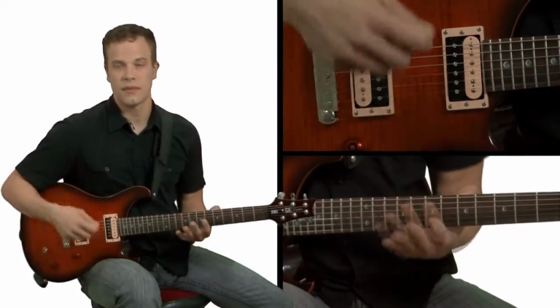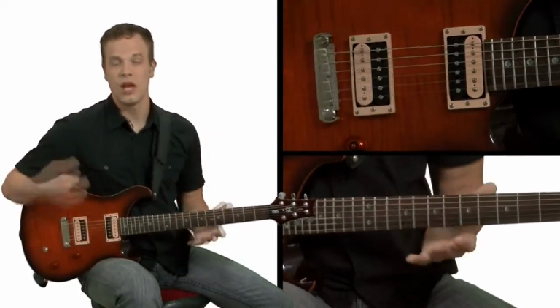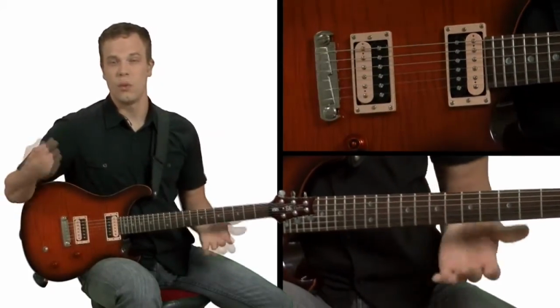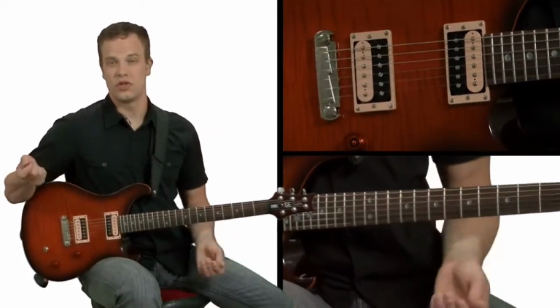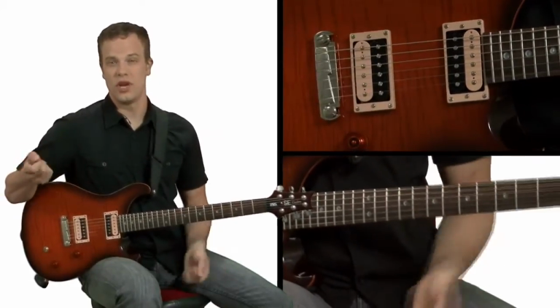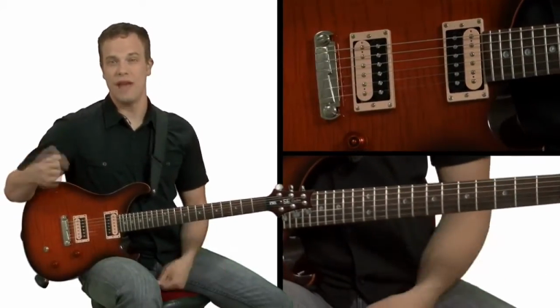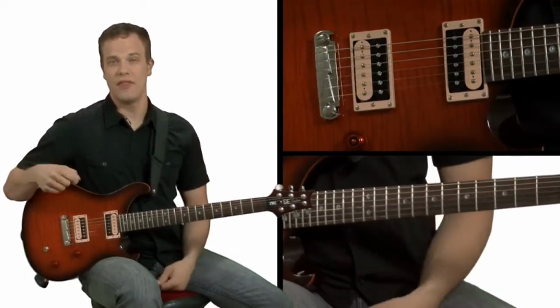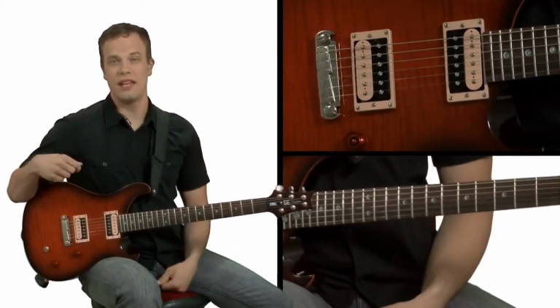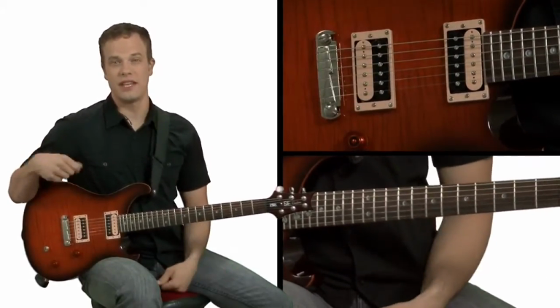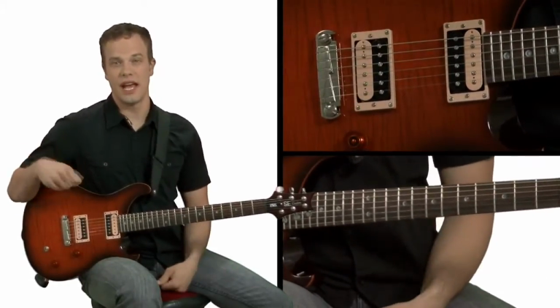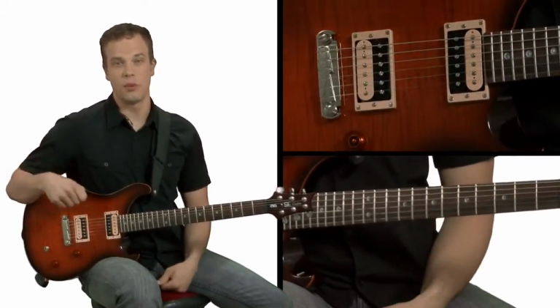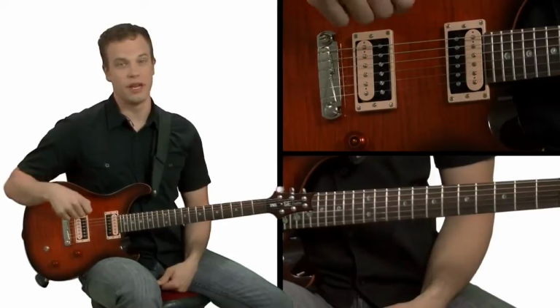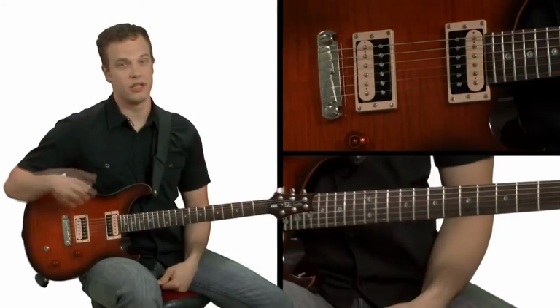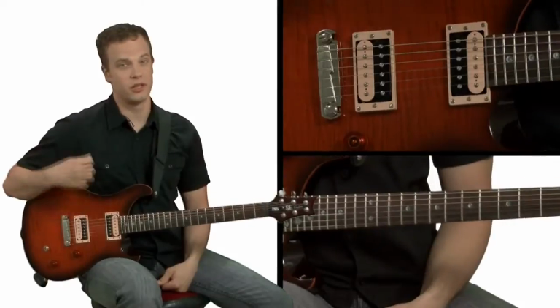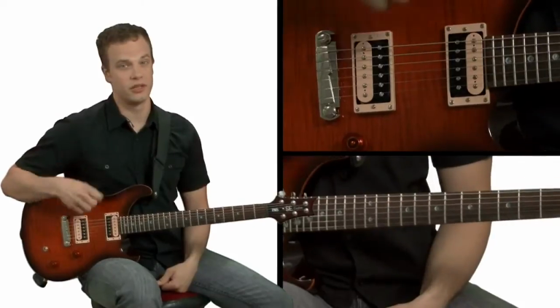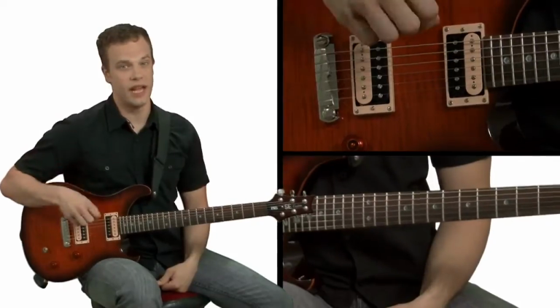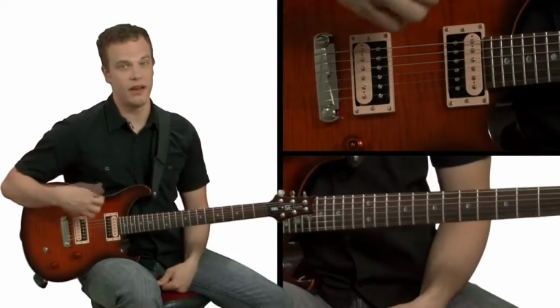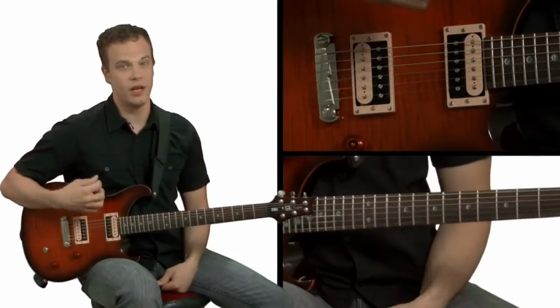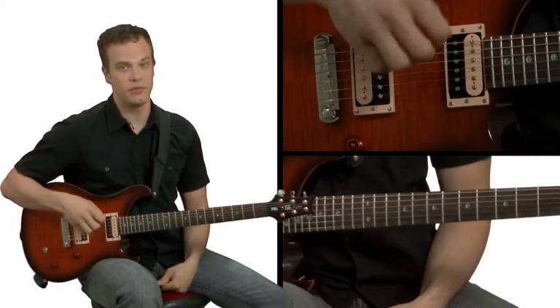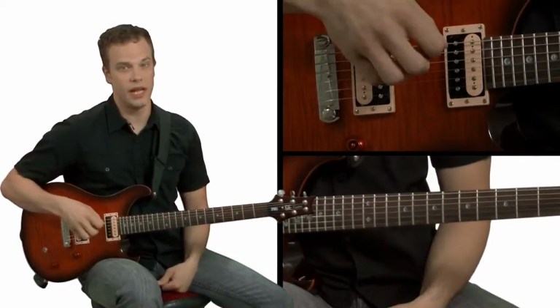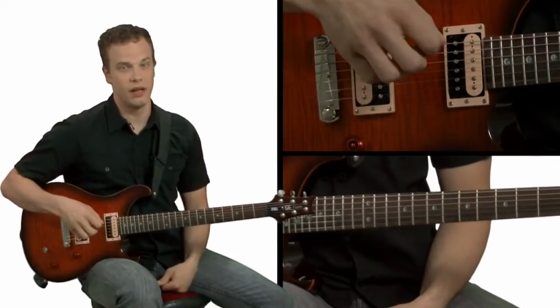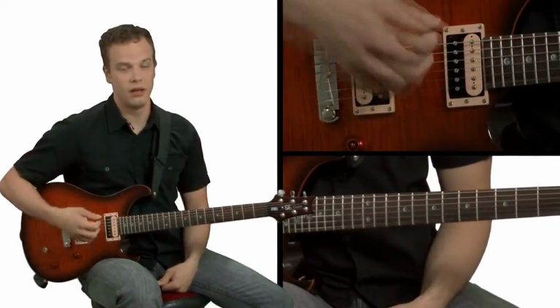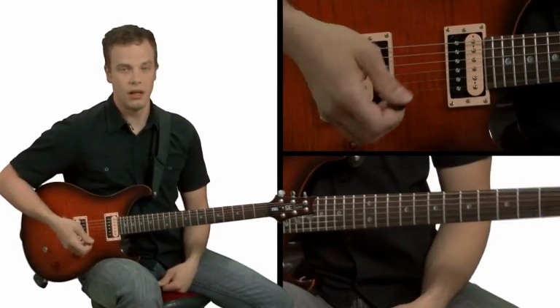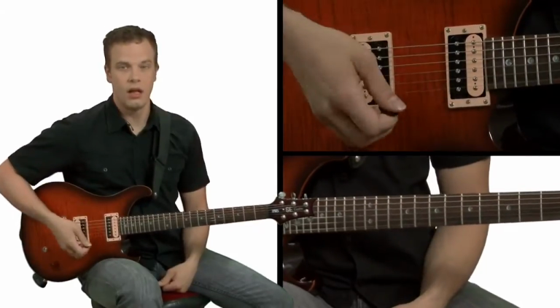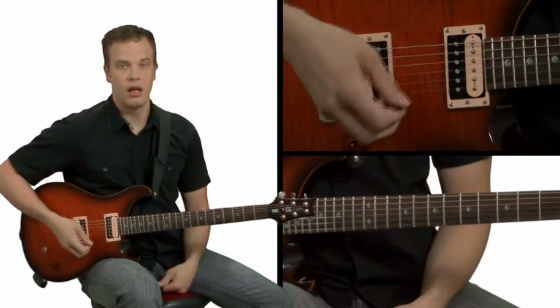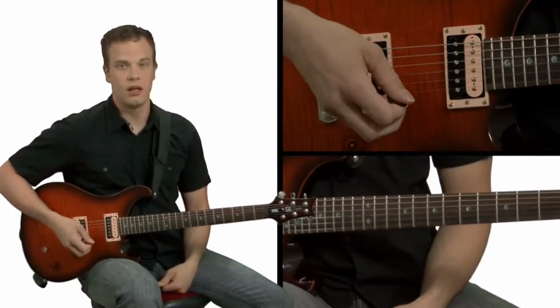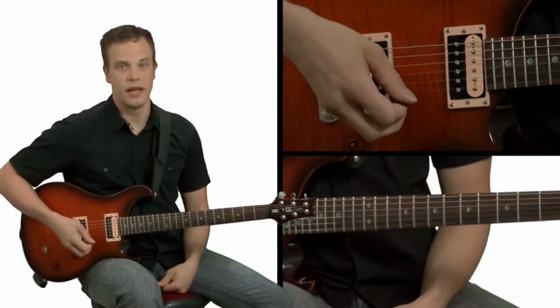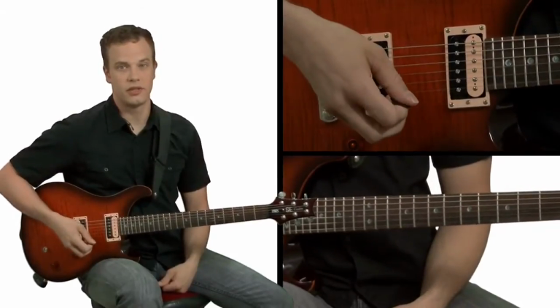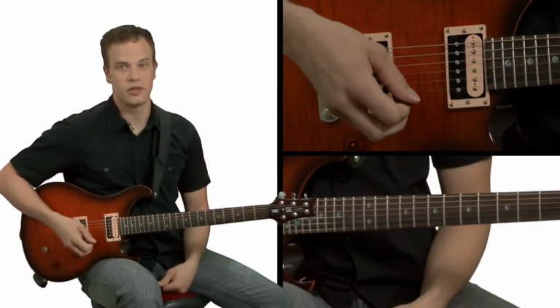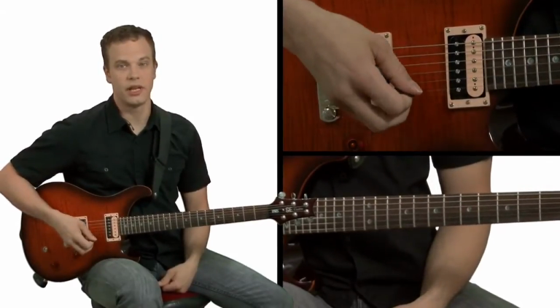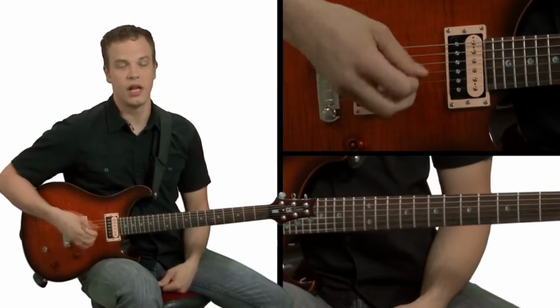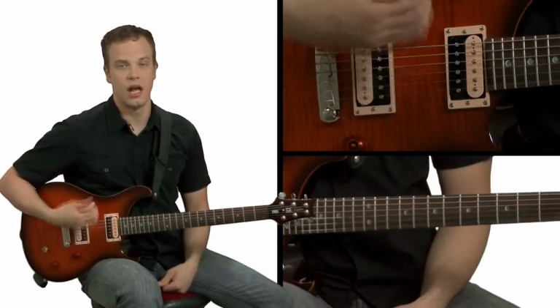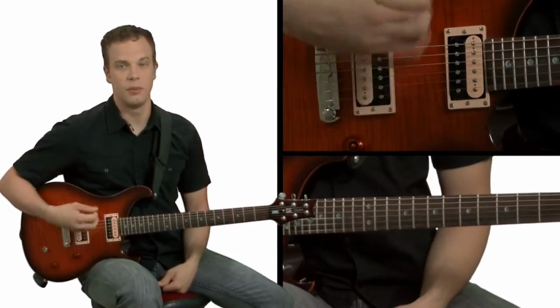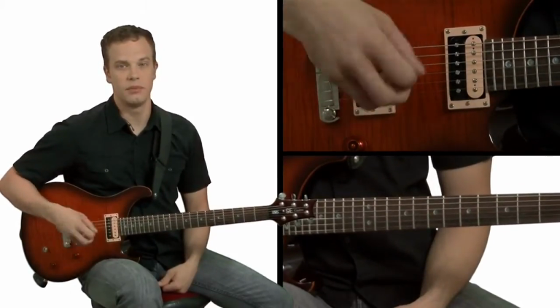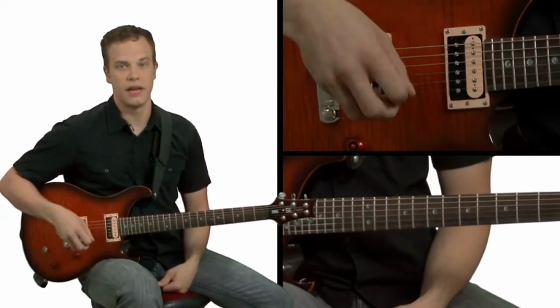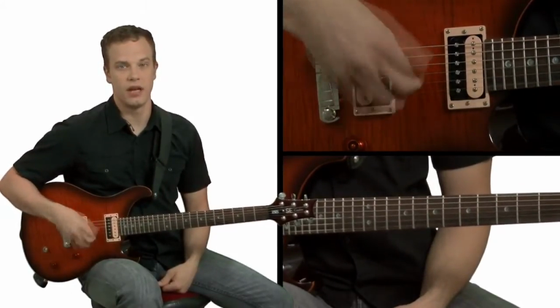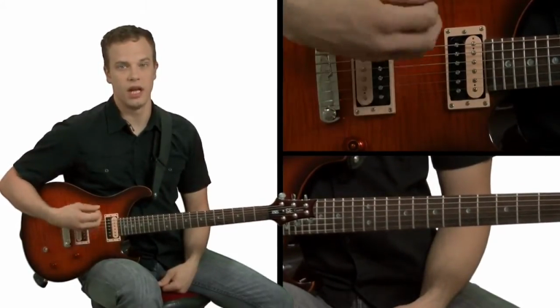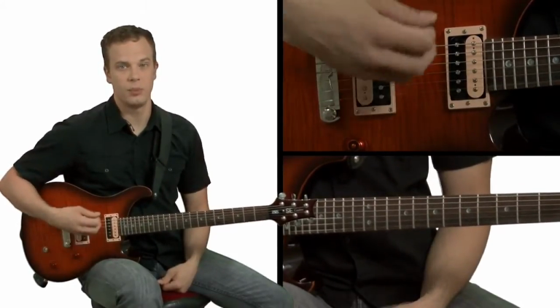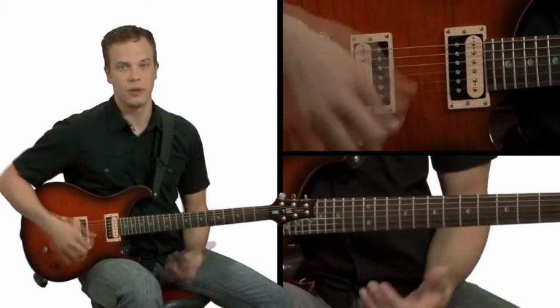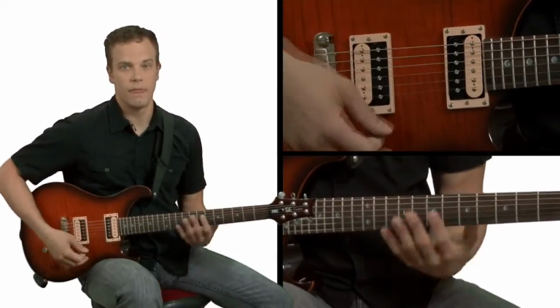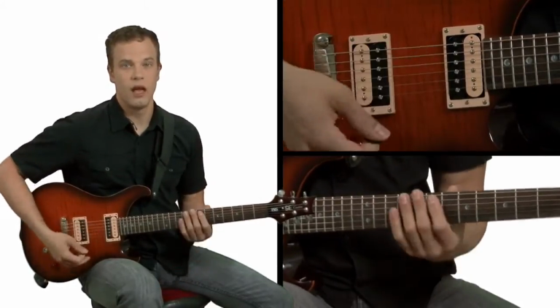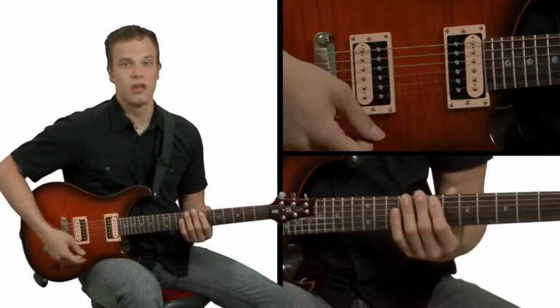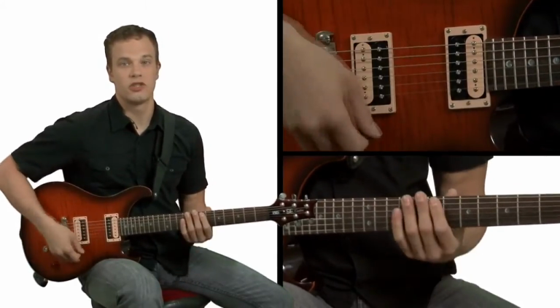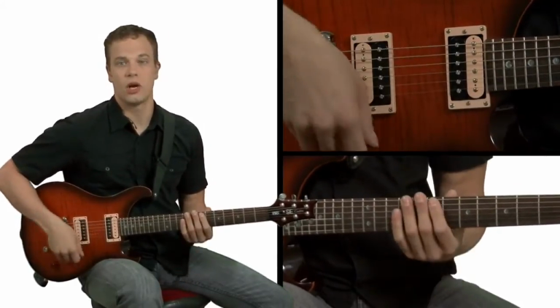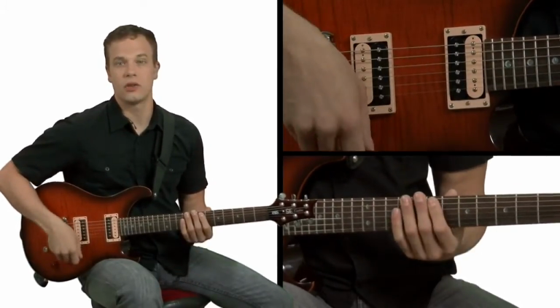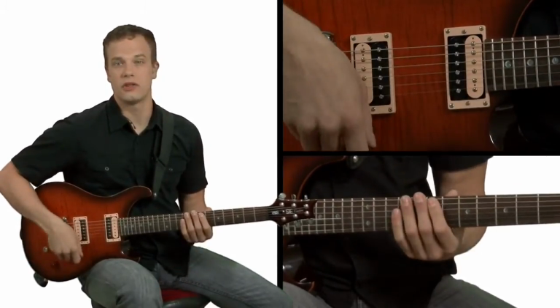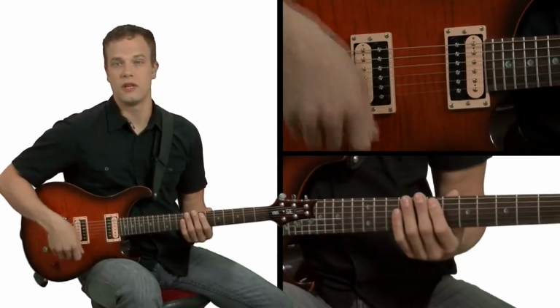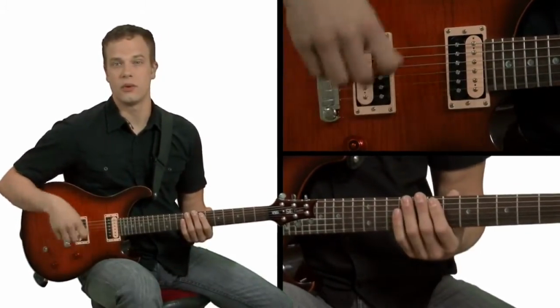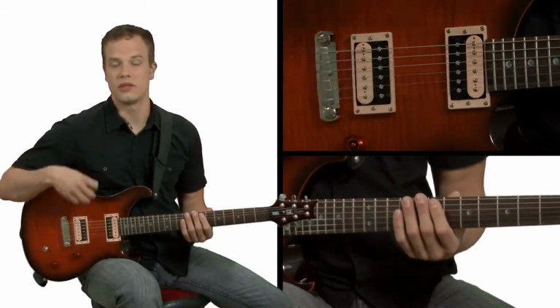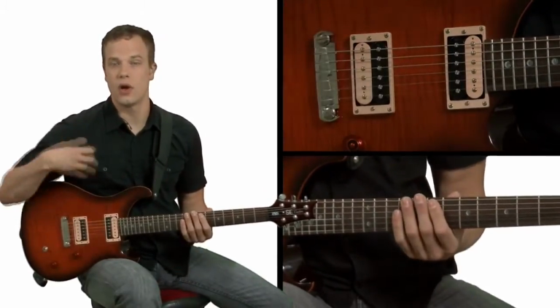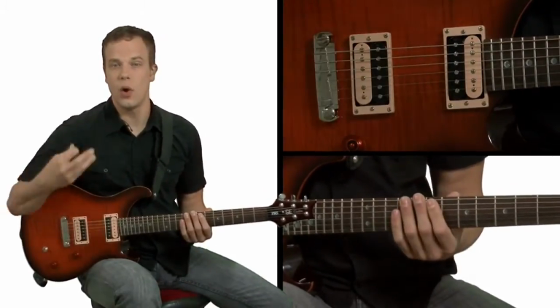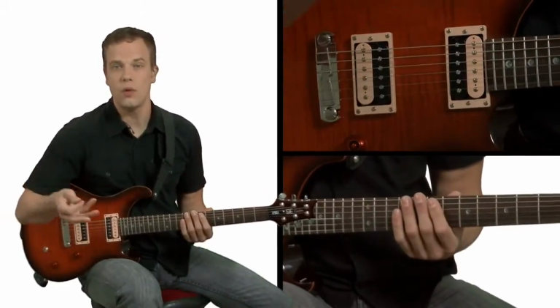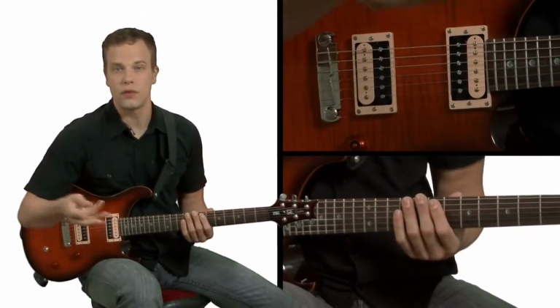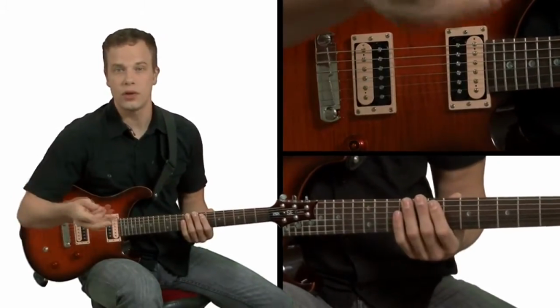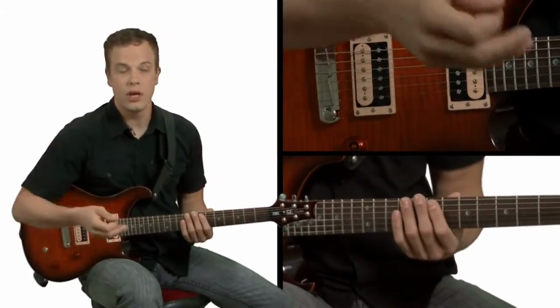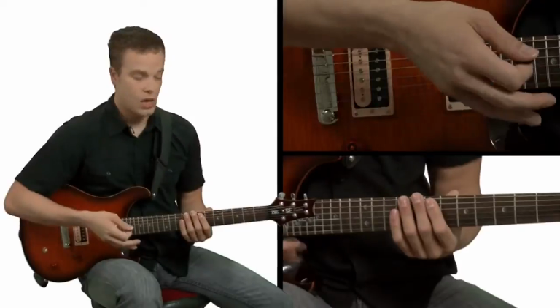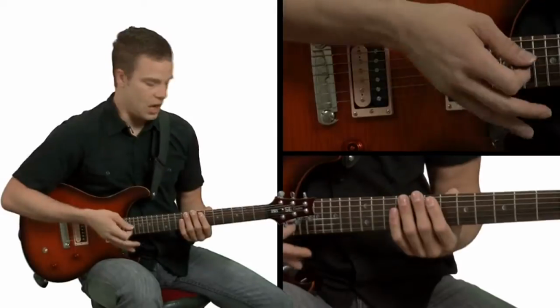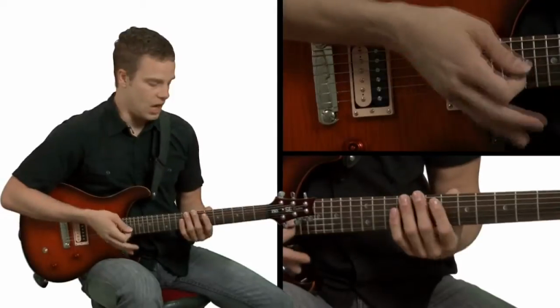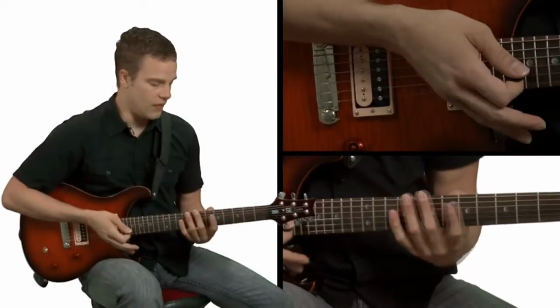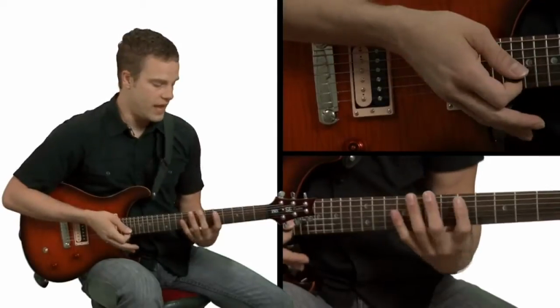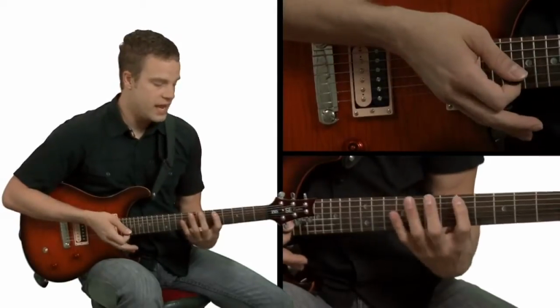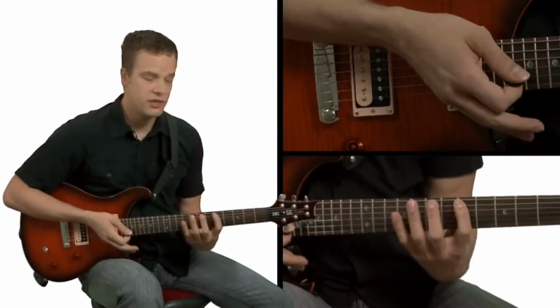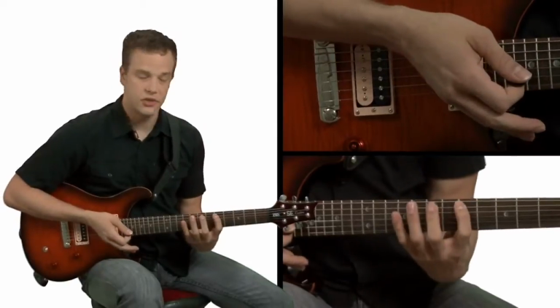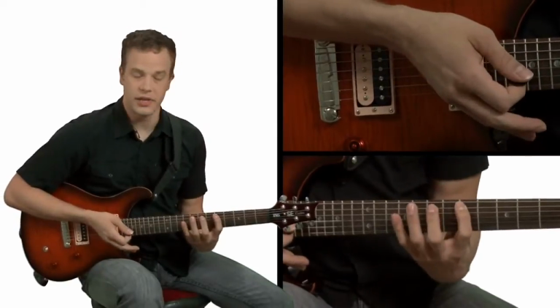Once you have that down, make sure: down, up, down. Next string, up, down, up. Start the sequence over on the A string.